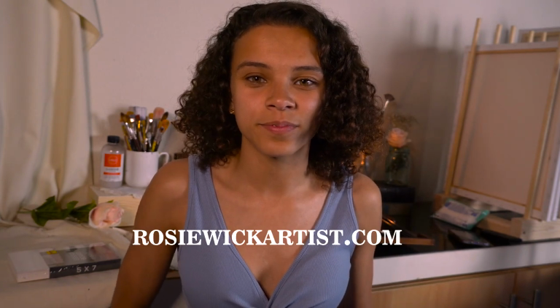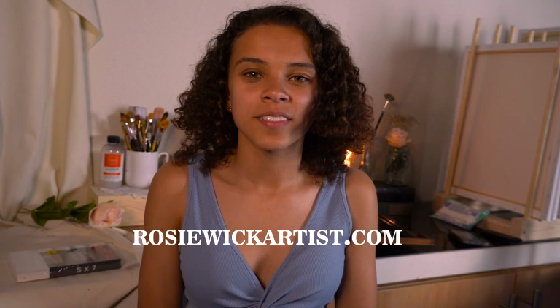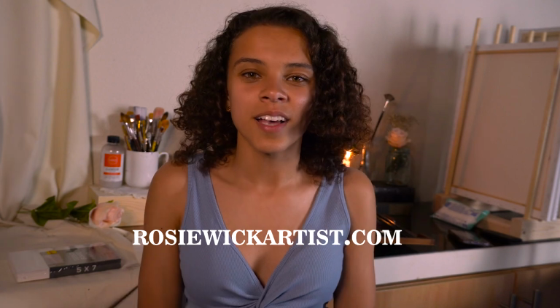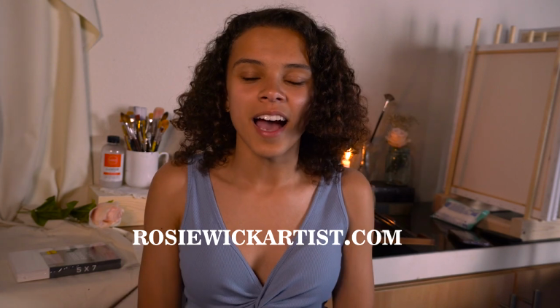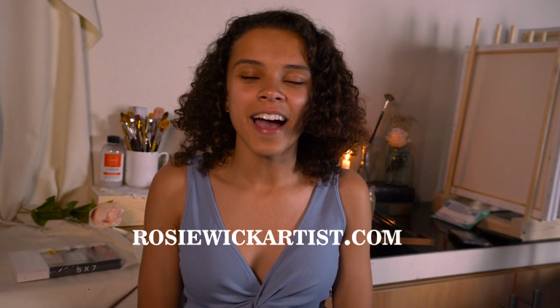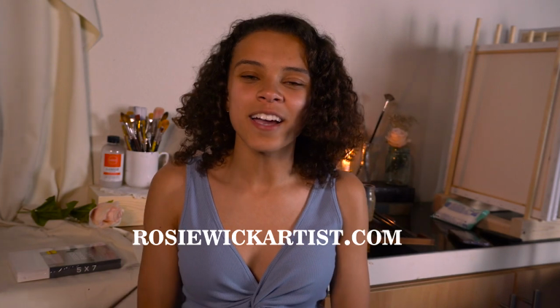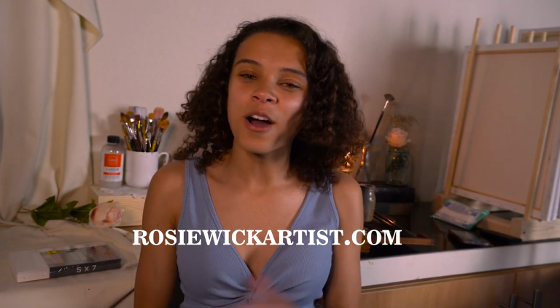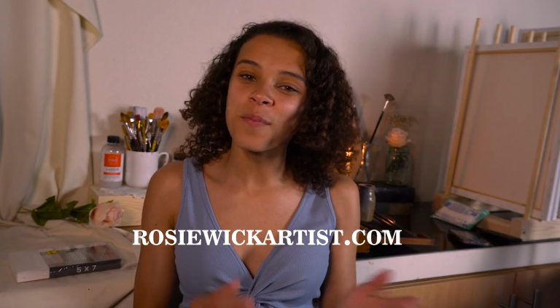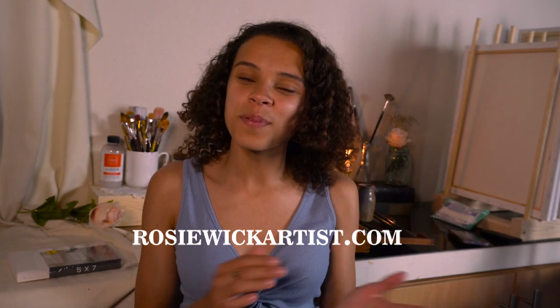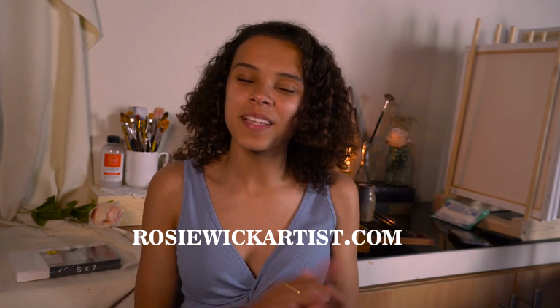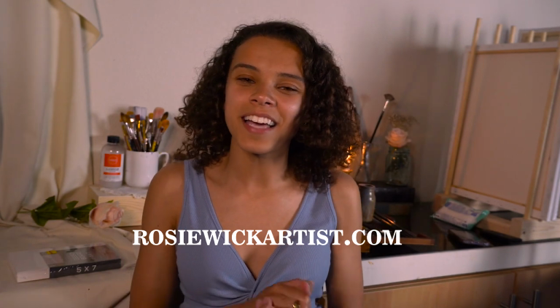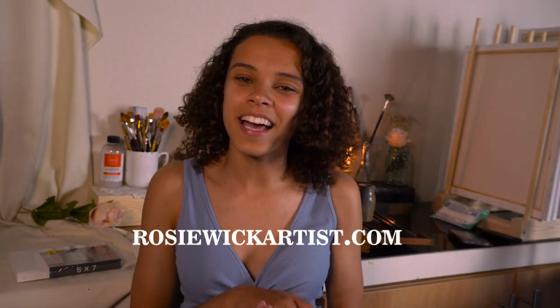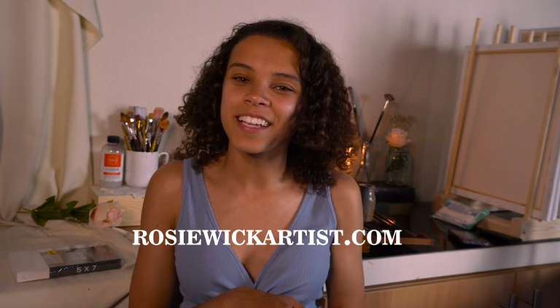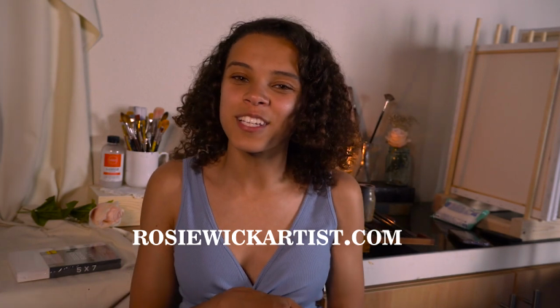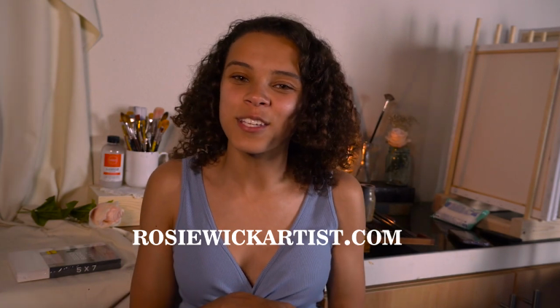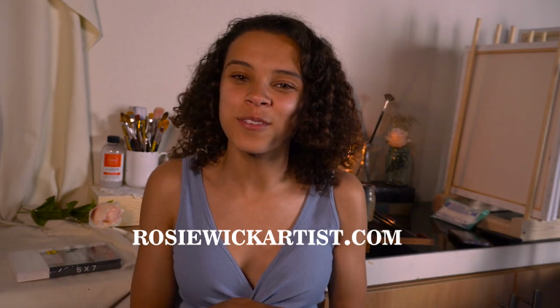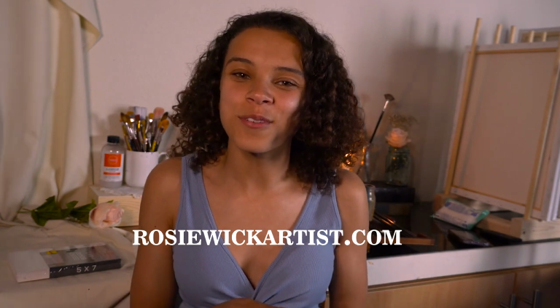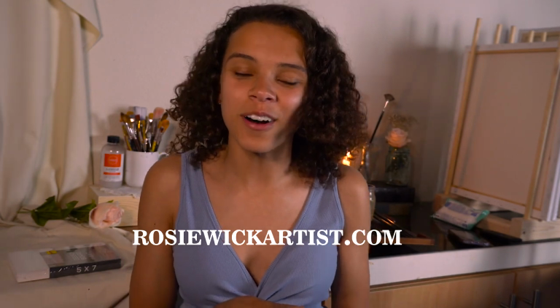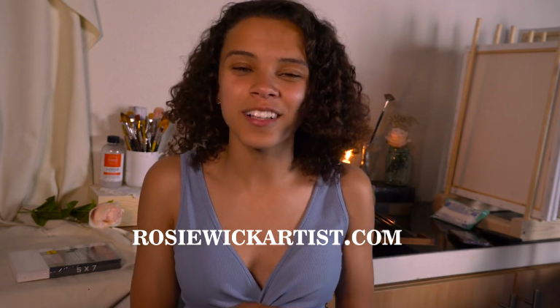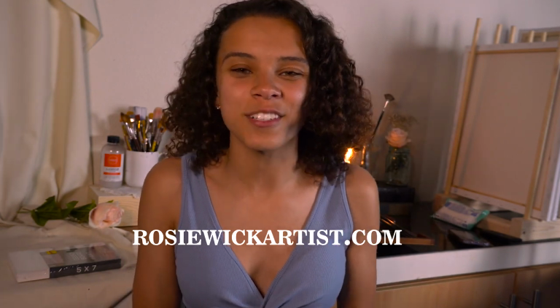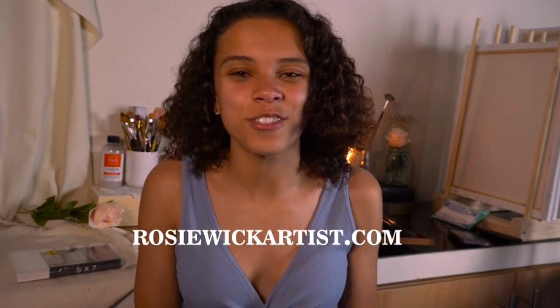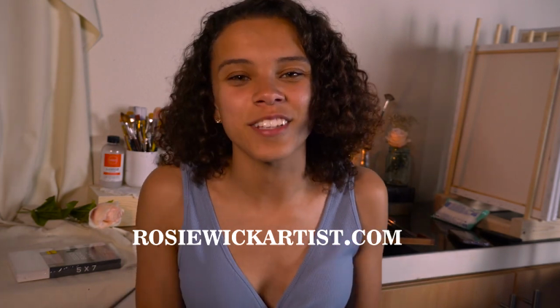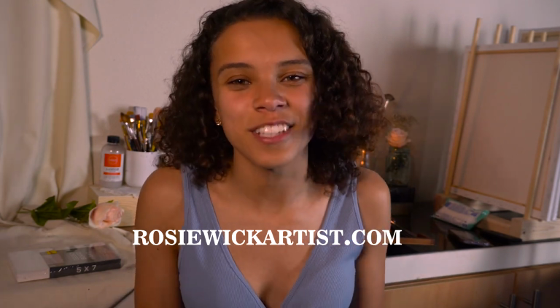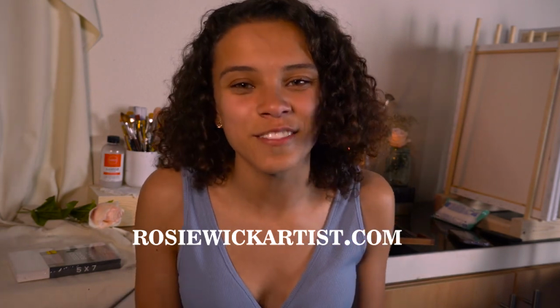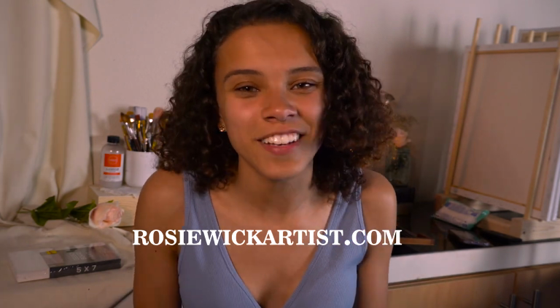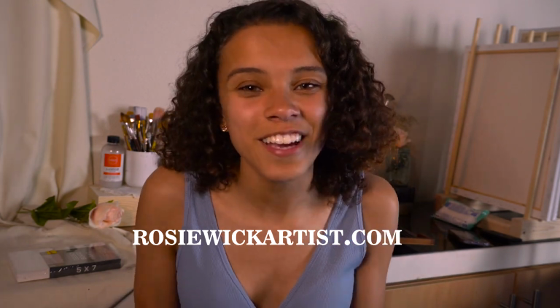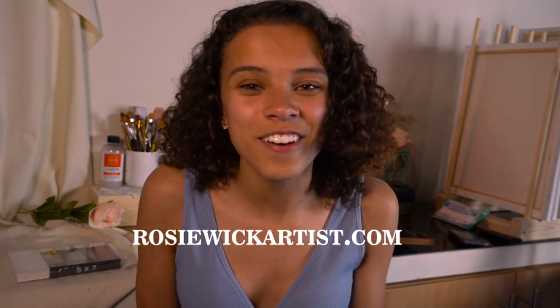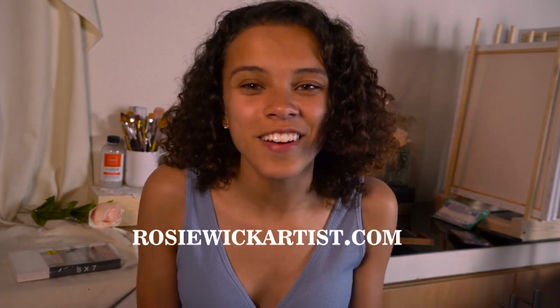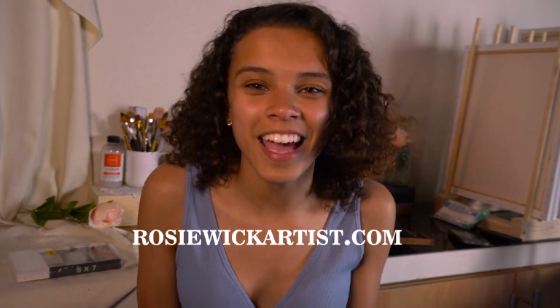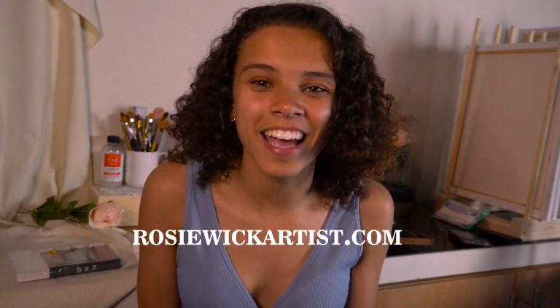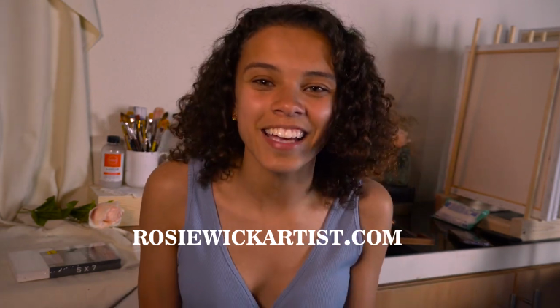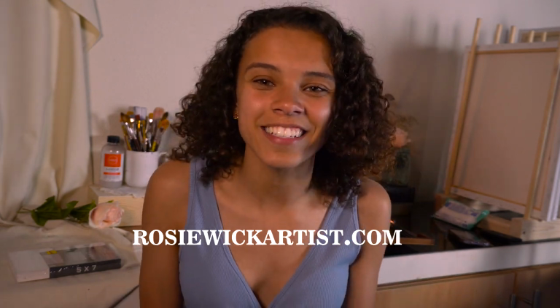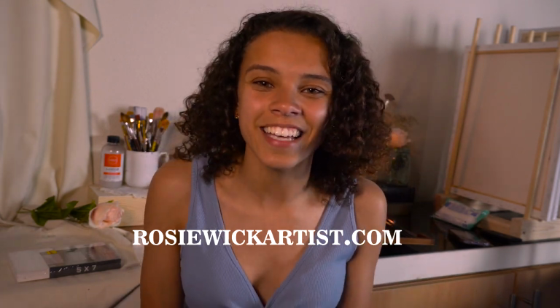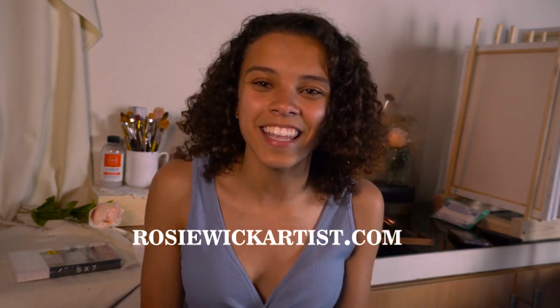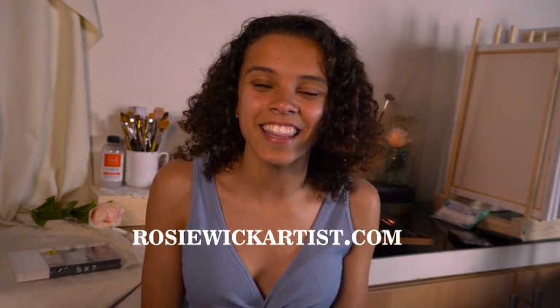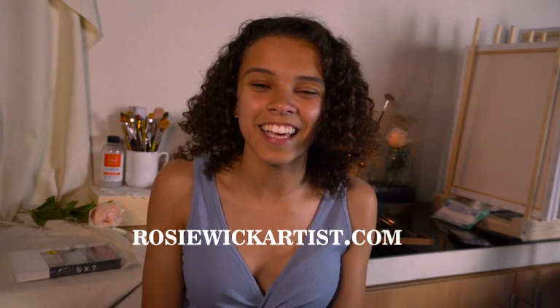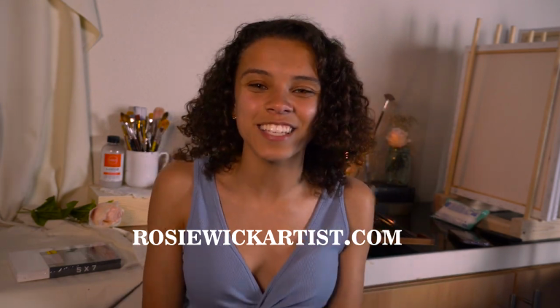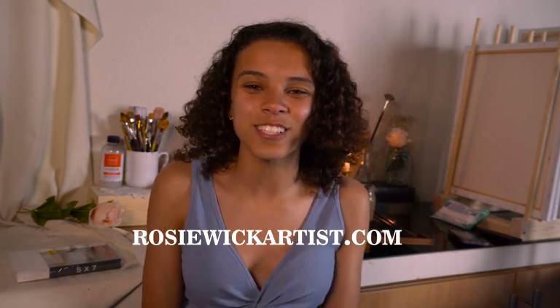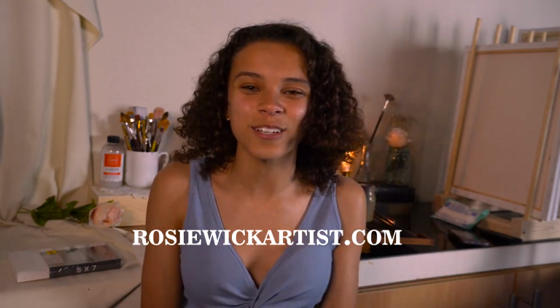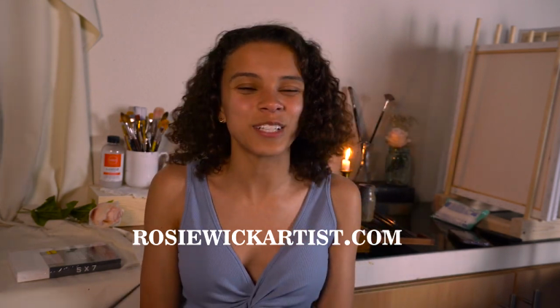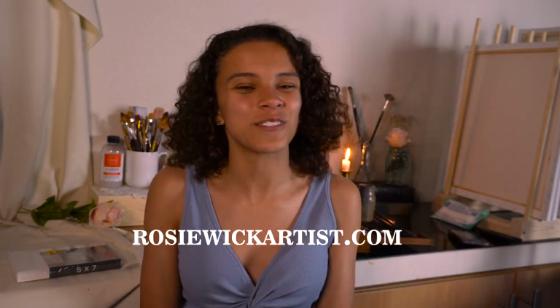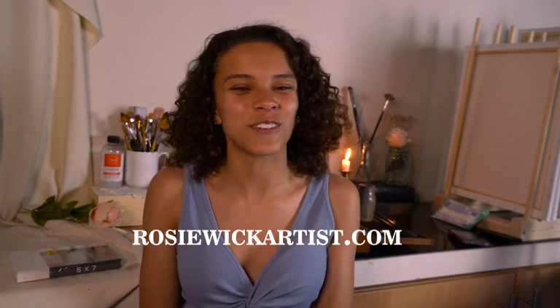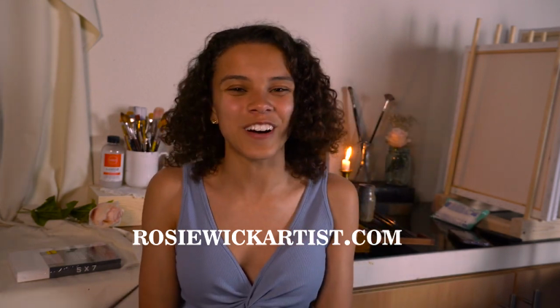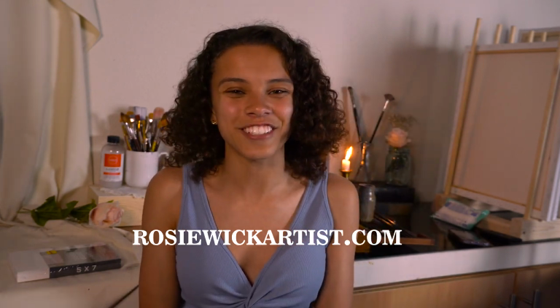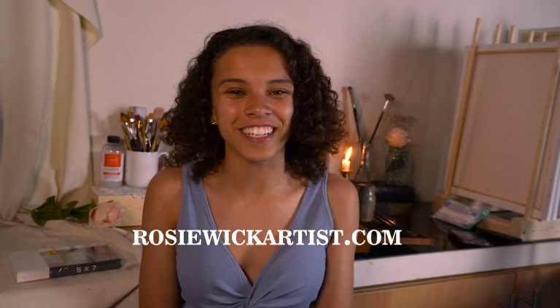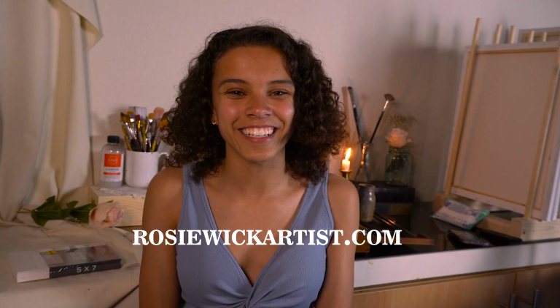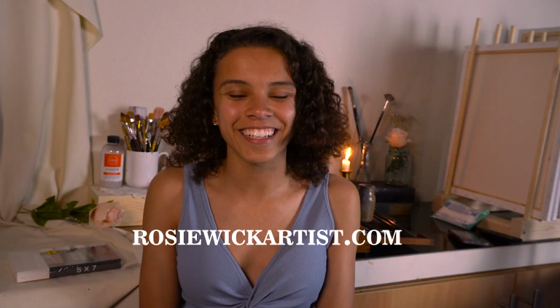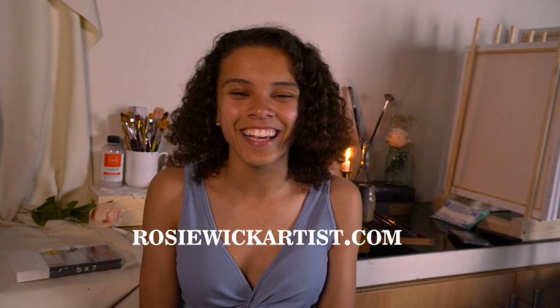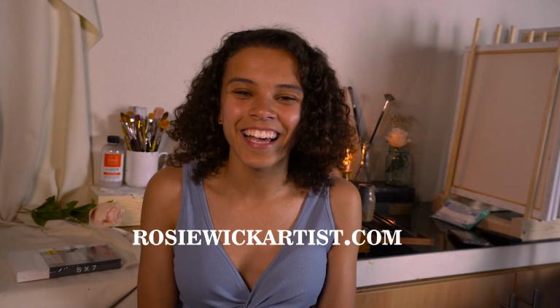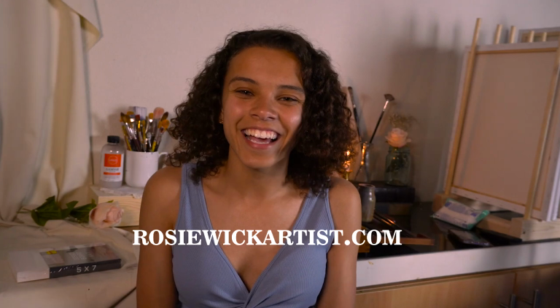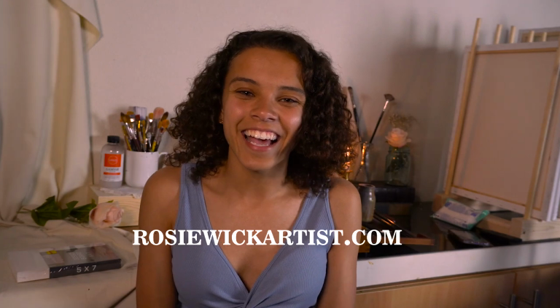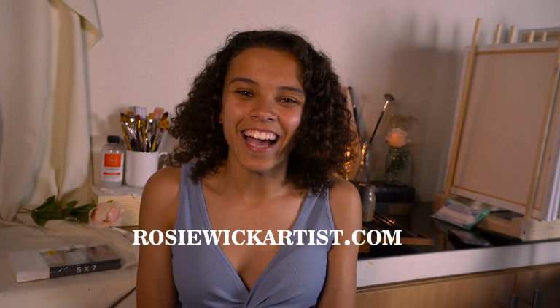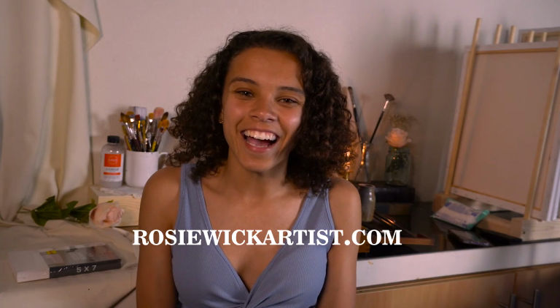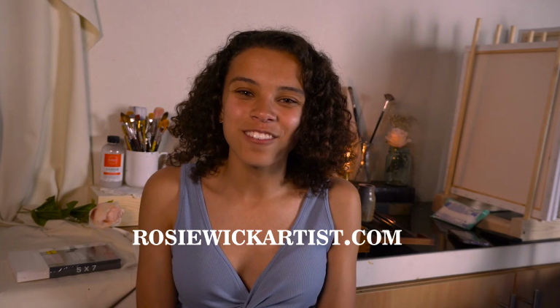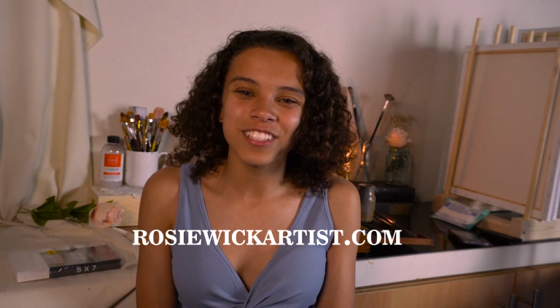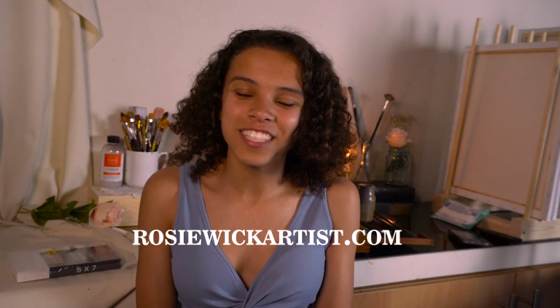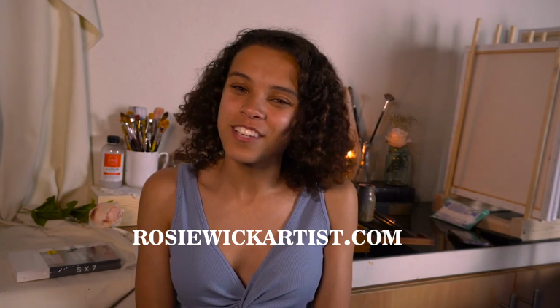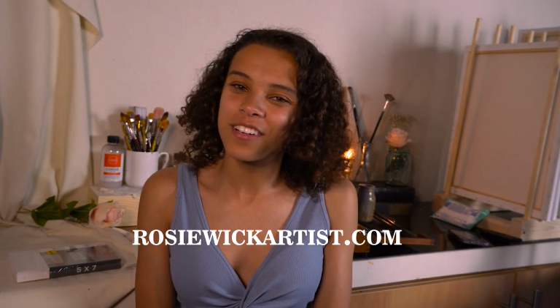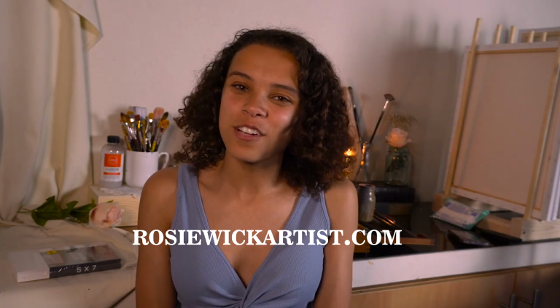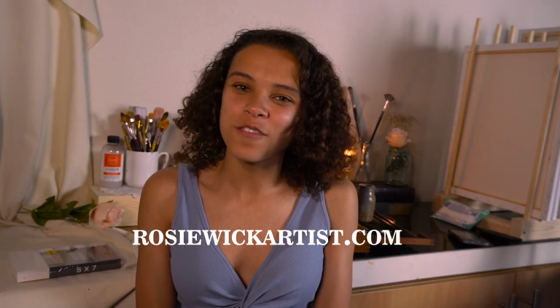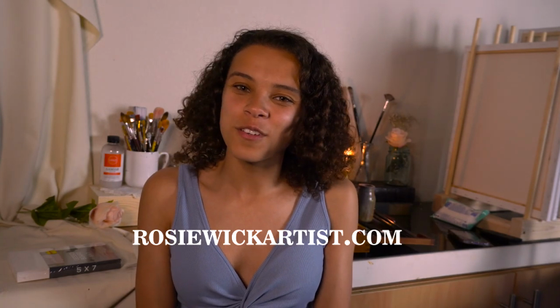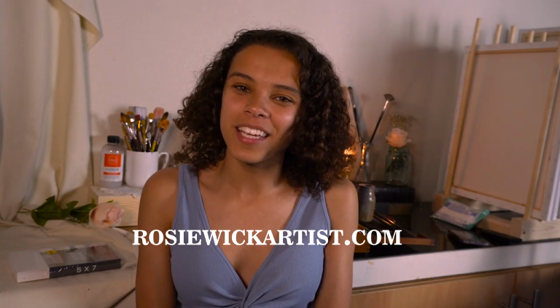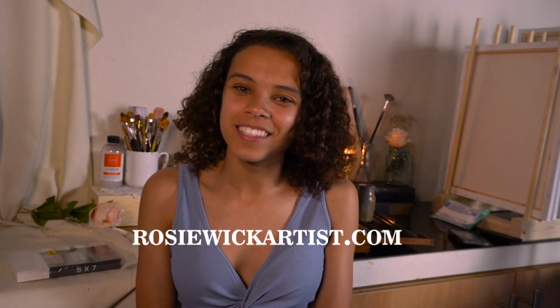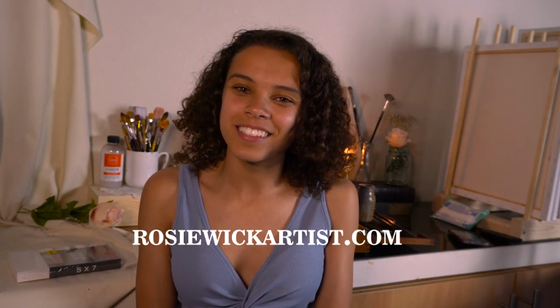I hope that you all enjoyed this video and thanks so much for watching. I will see you in a few weeks.